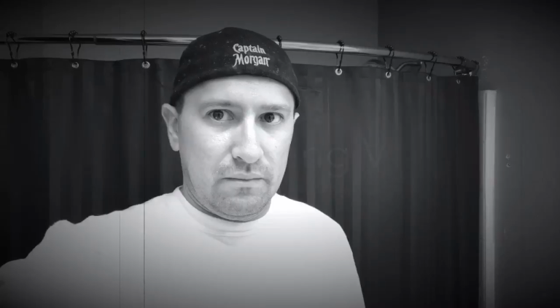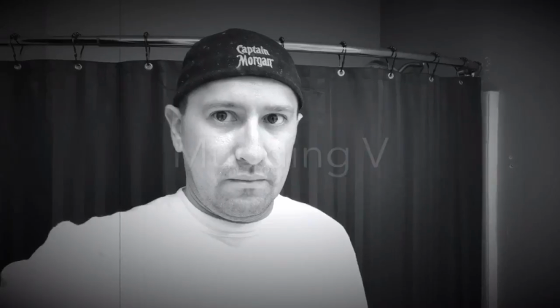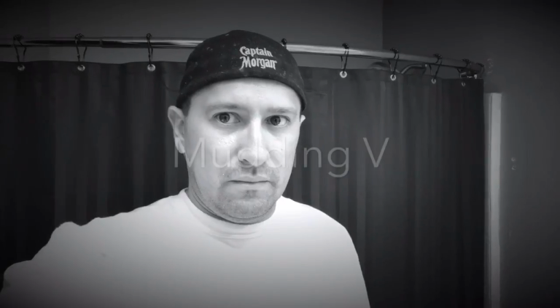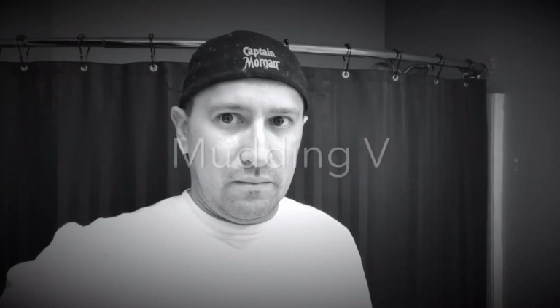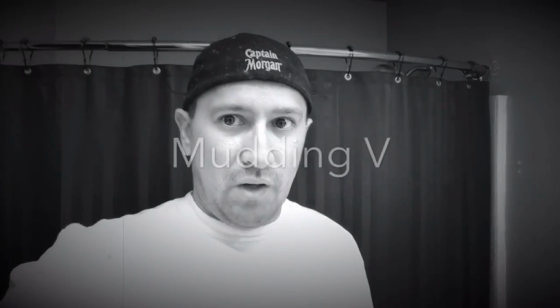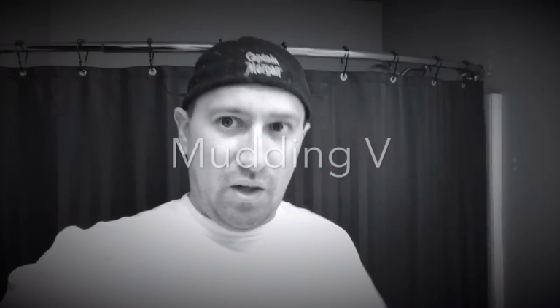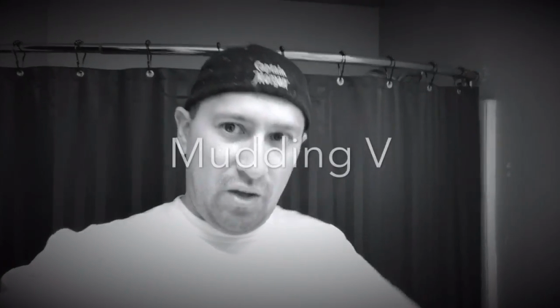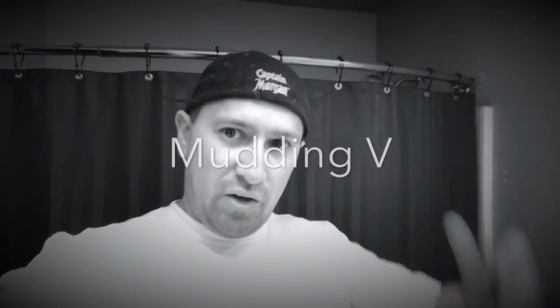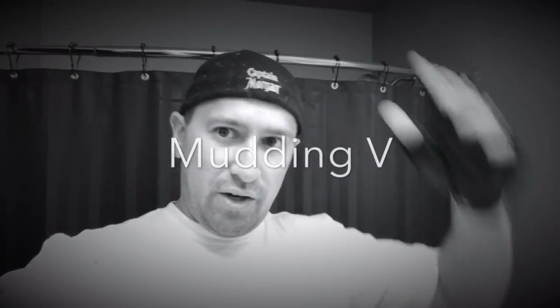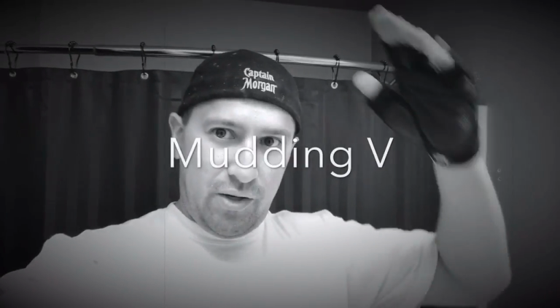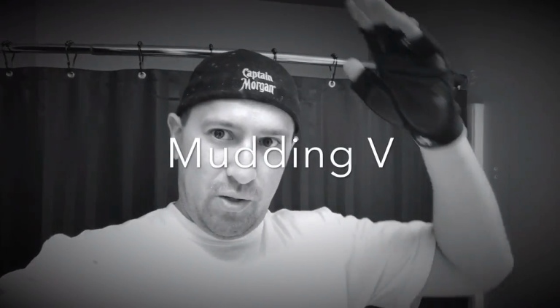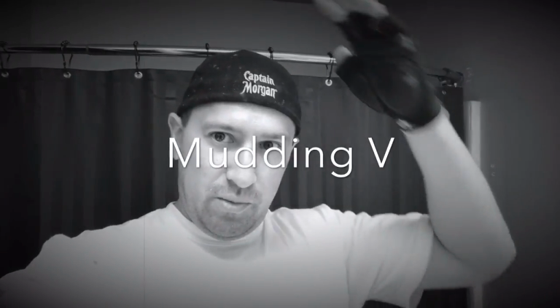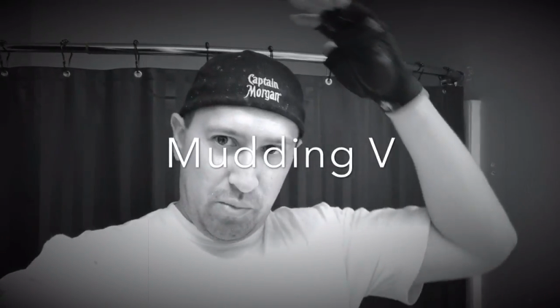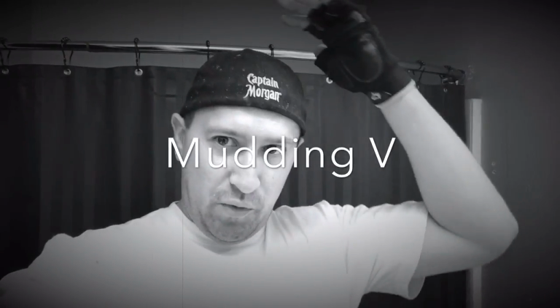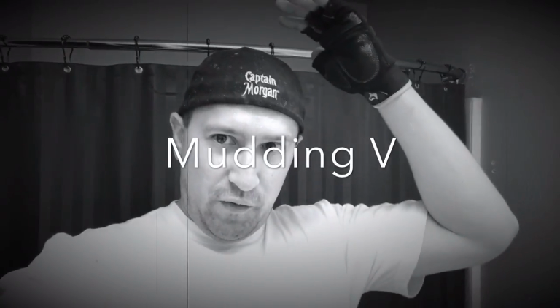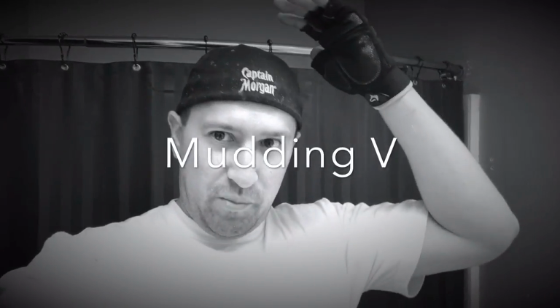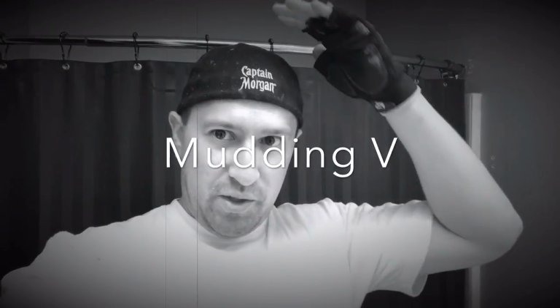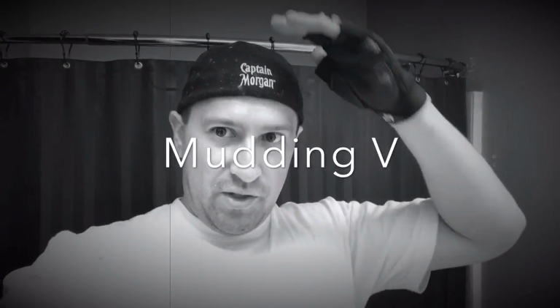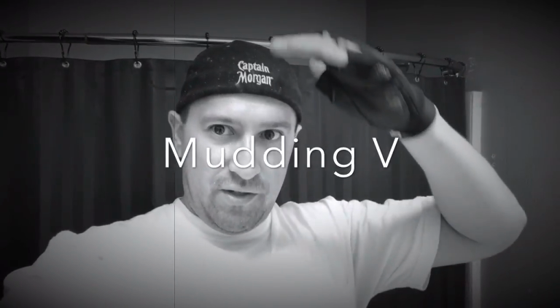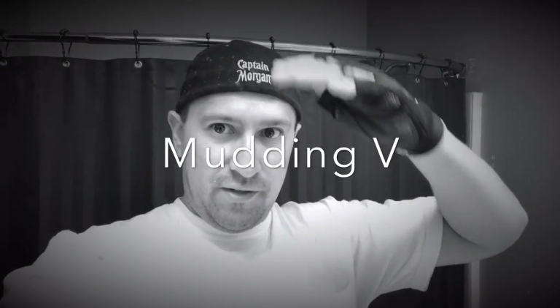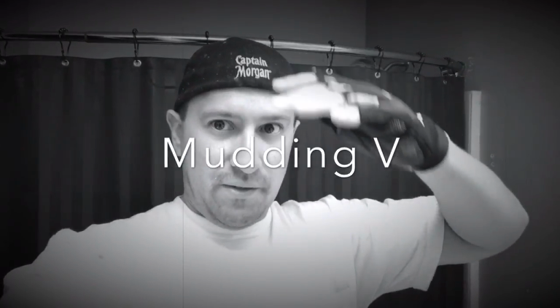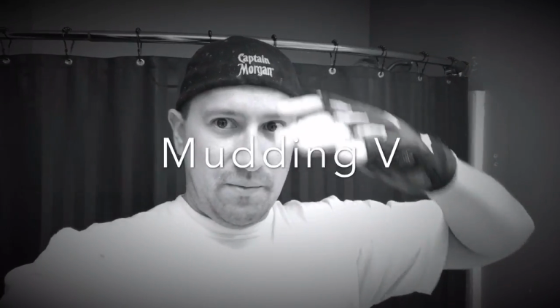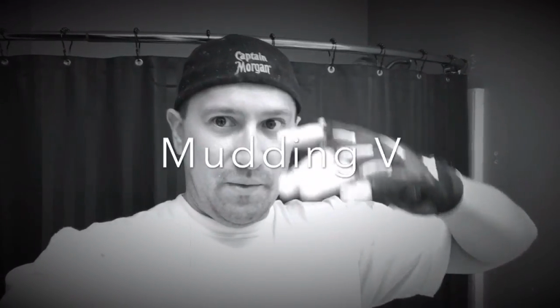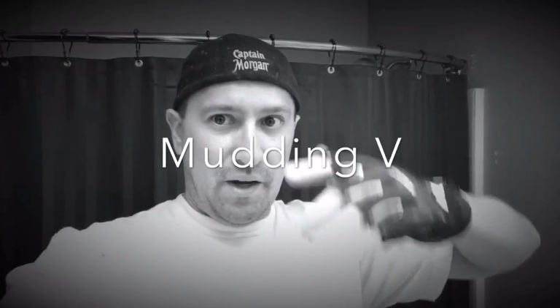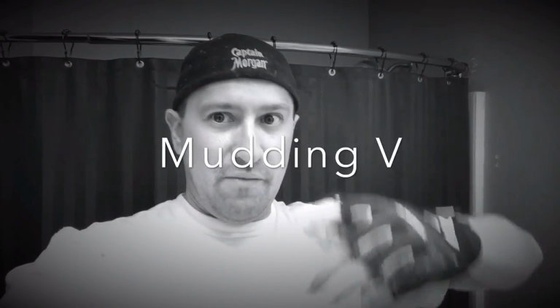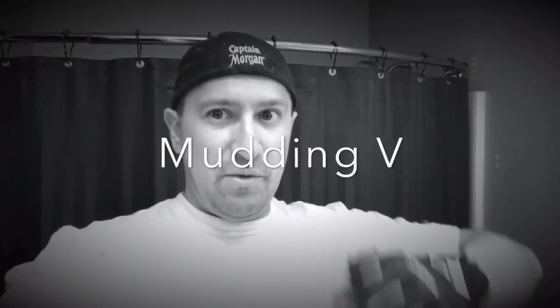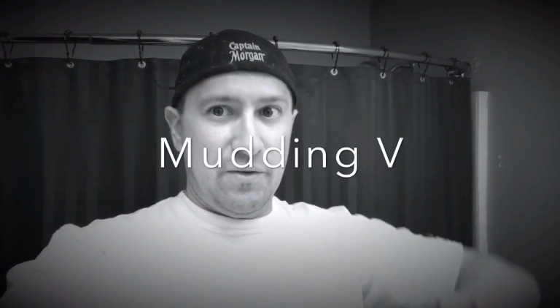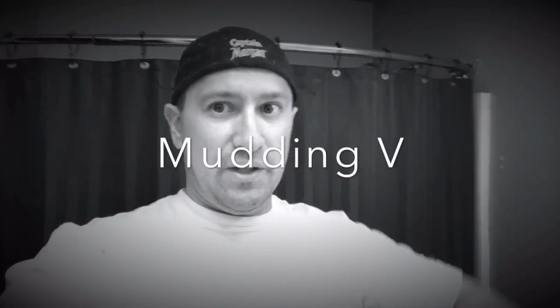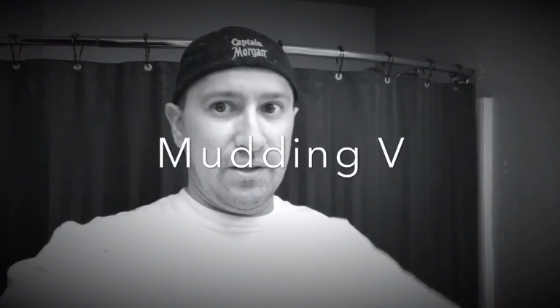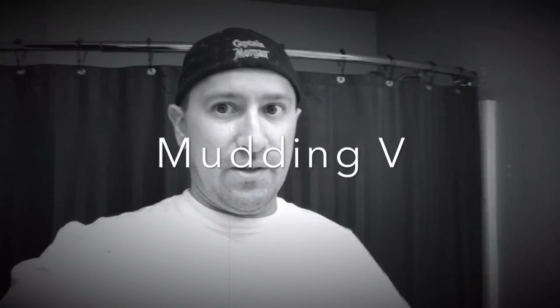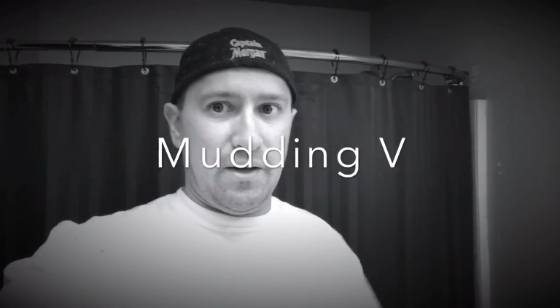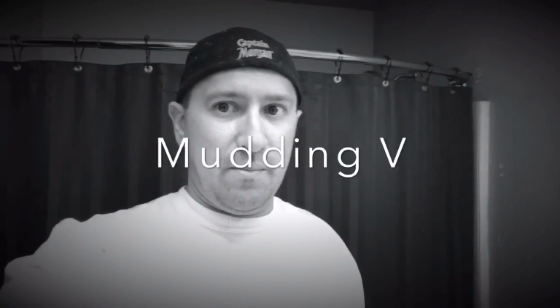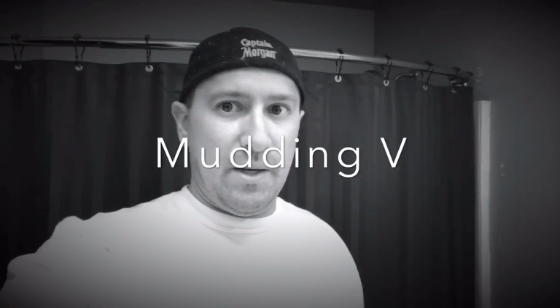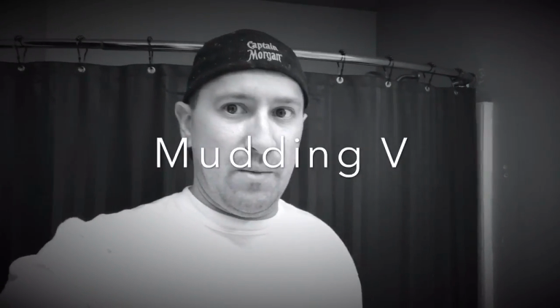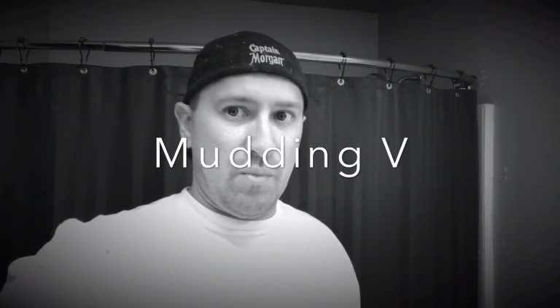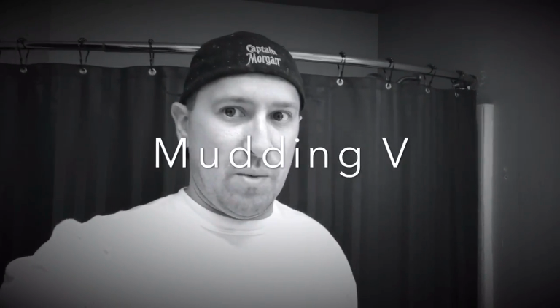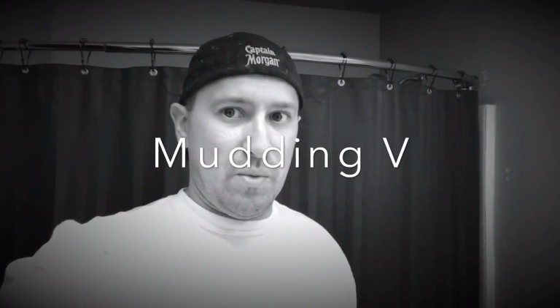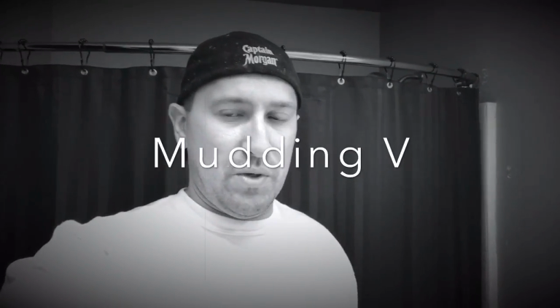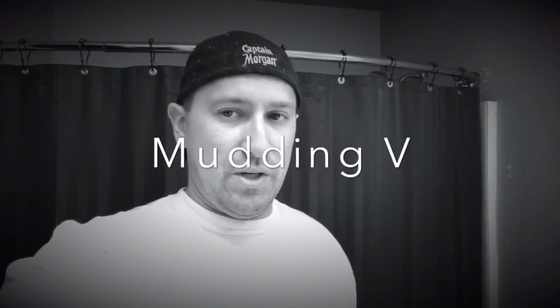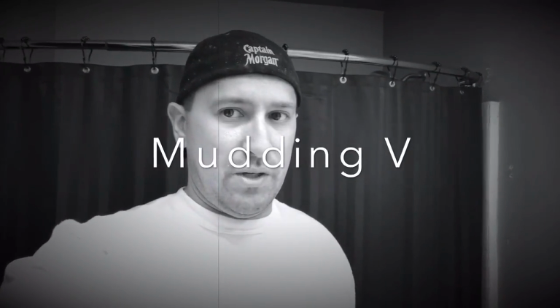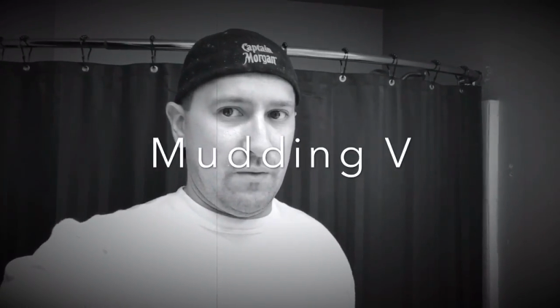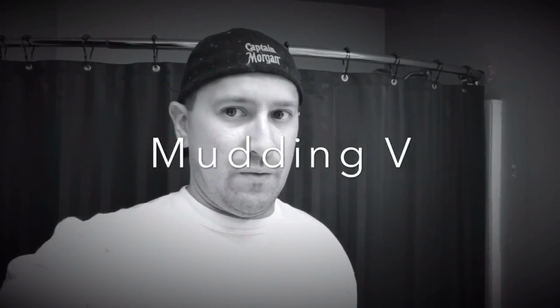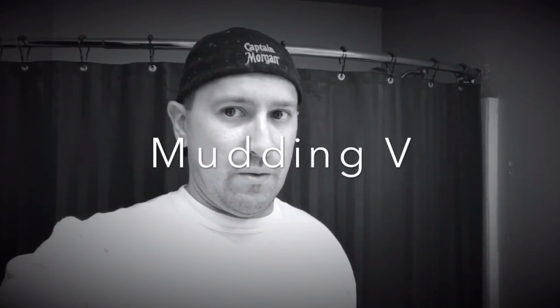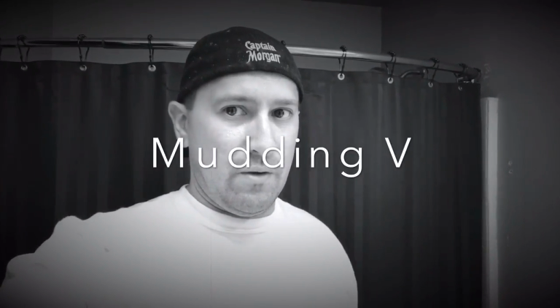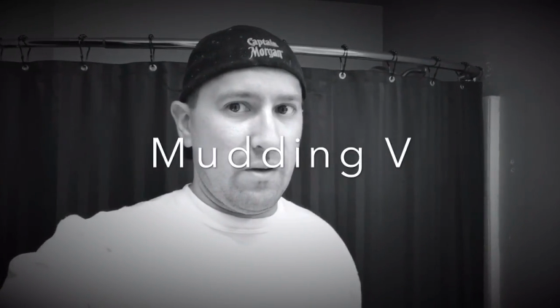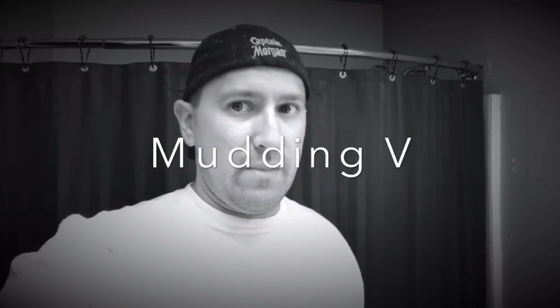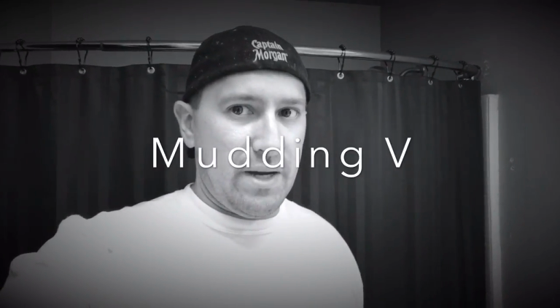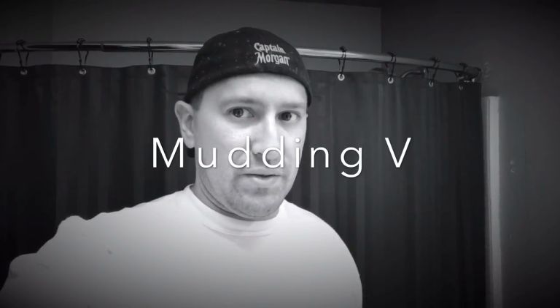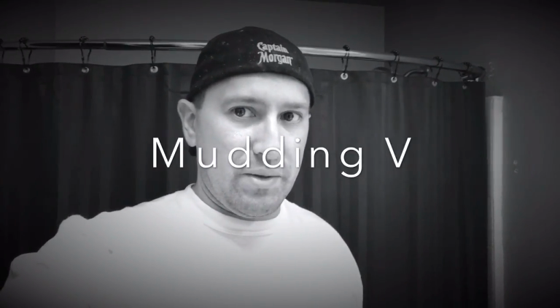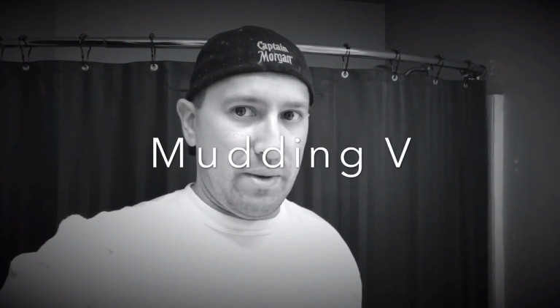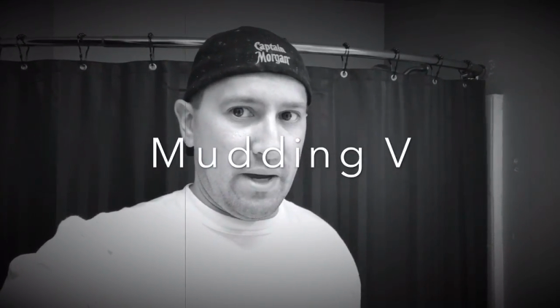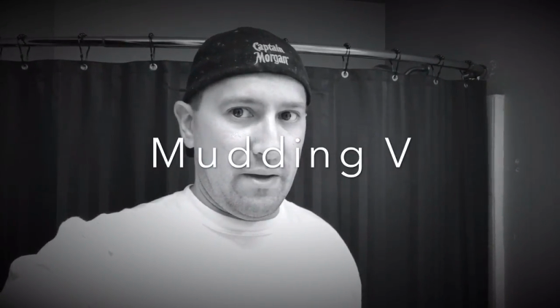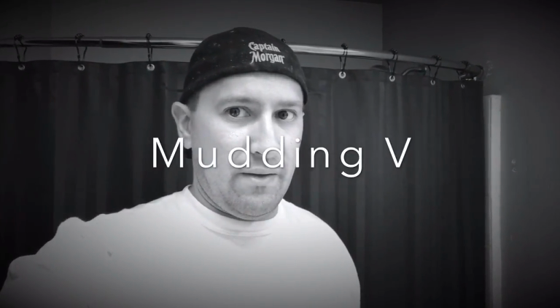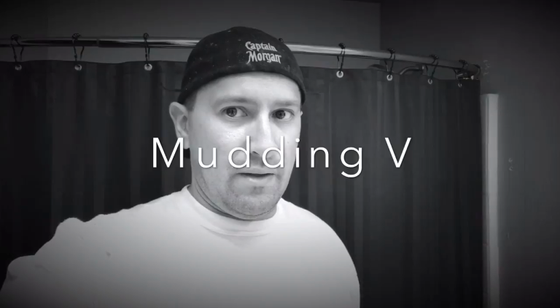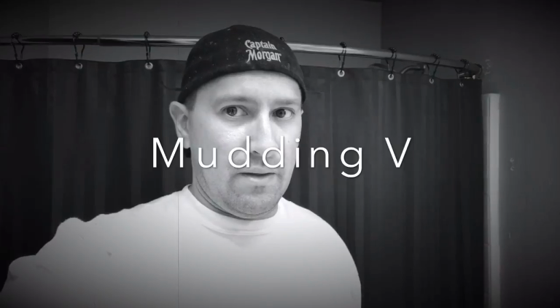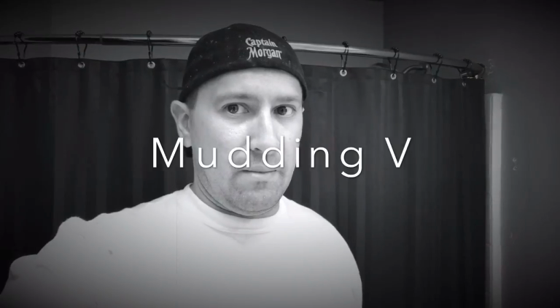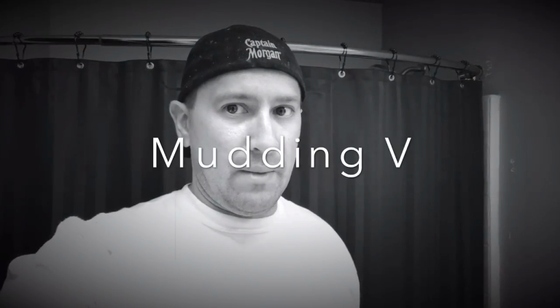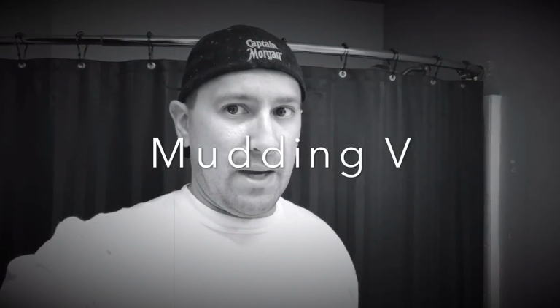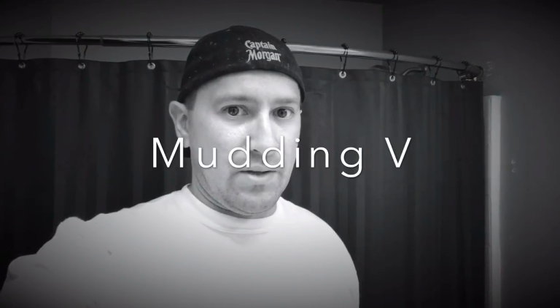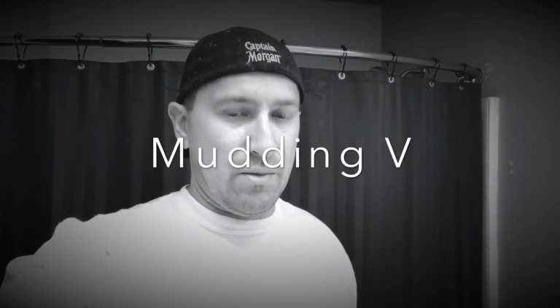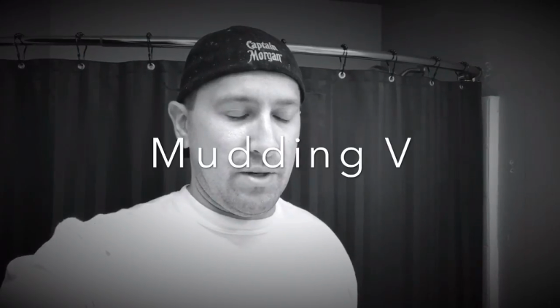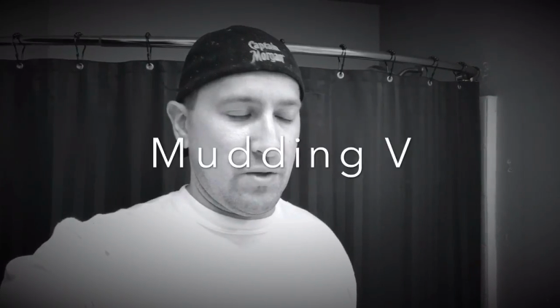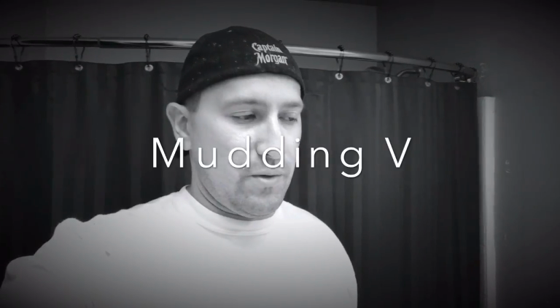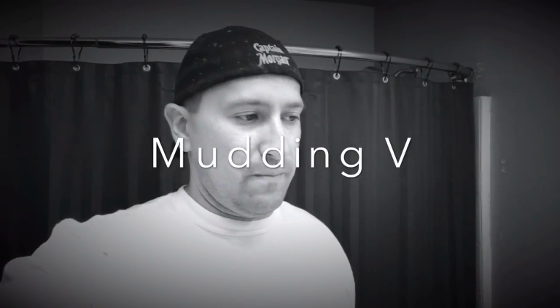All right, home improvement bitches. I've moved on to paint preparation for the master bath and the master bedroom.